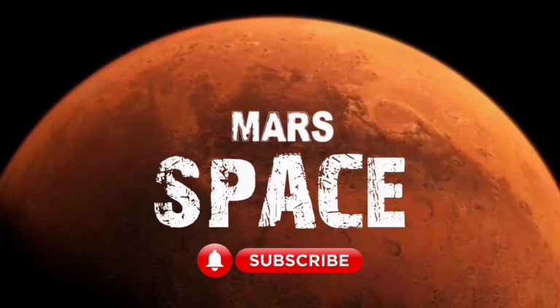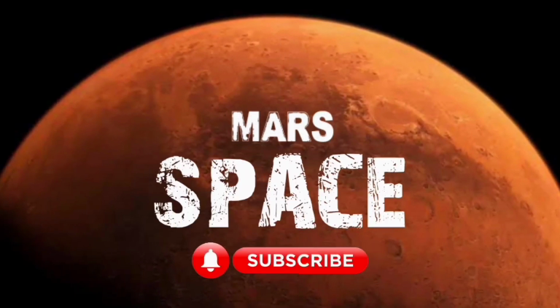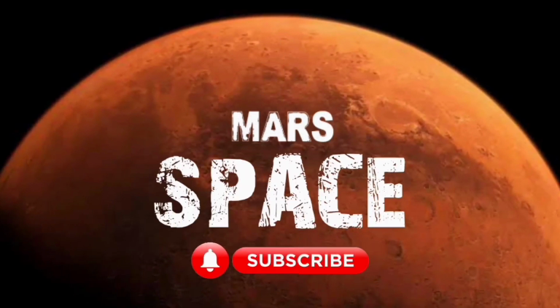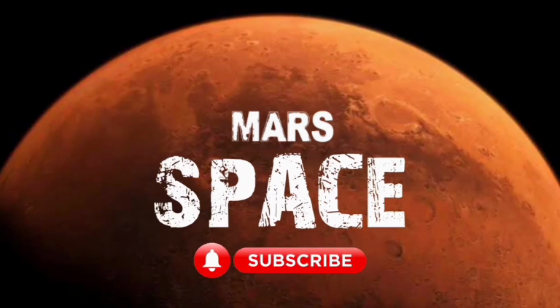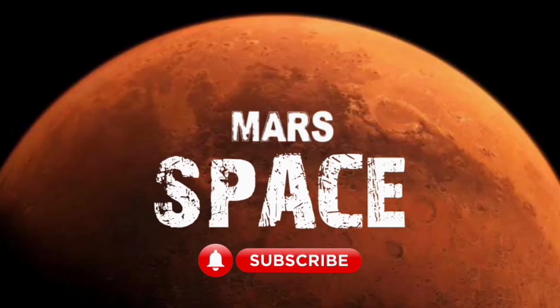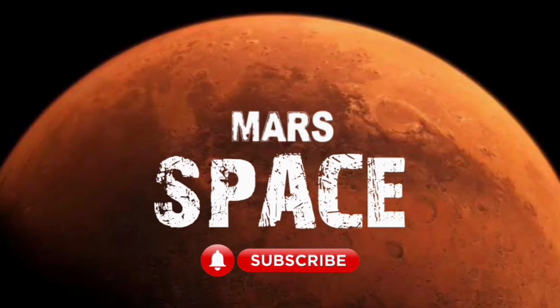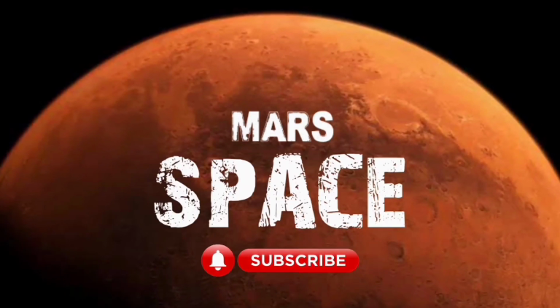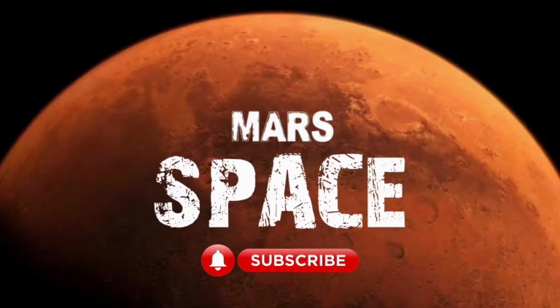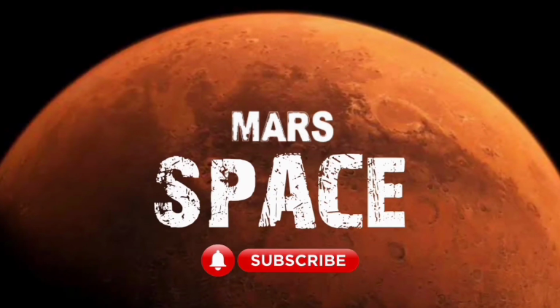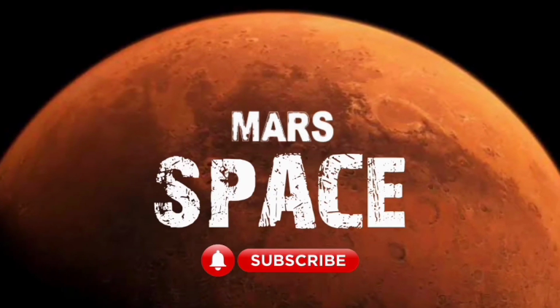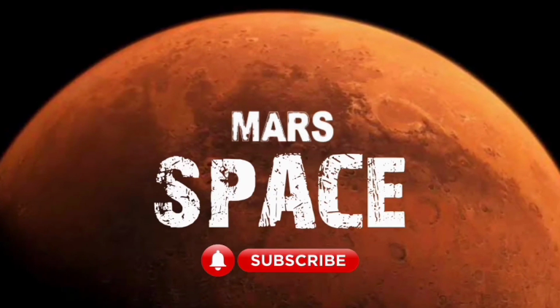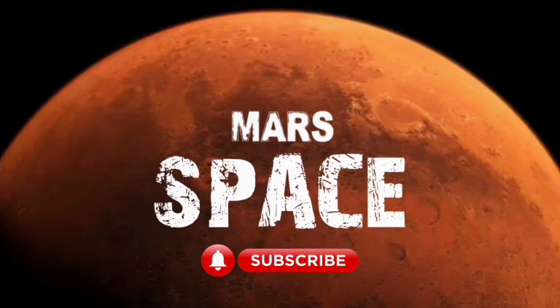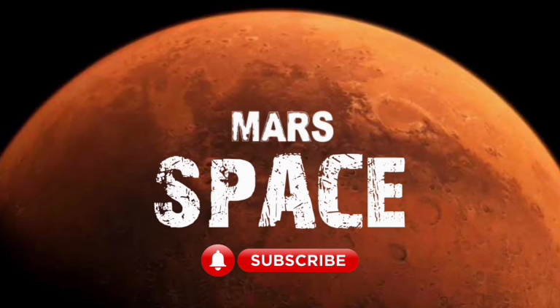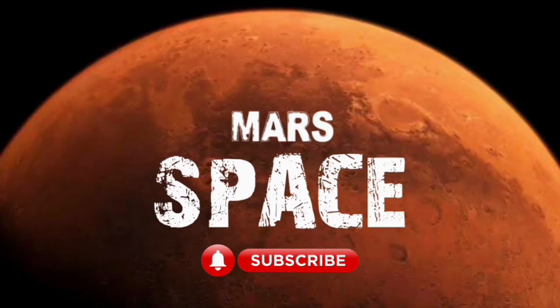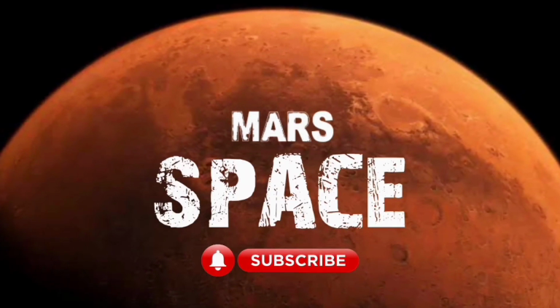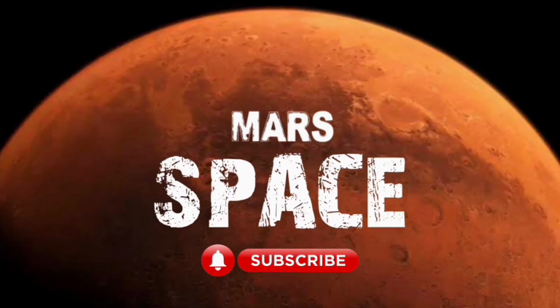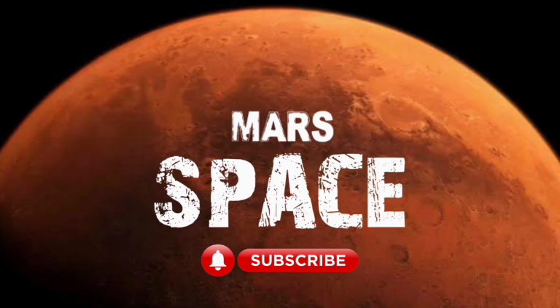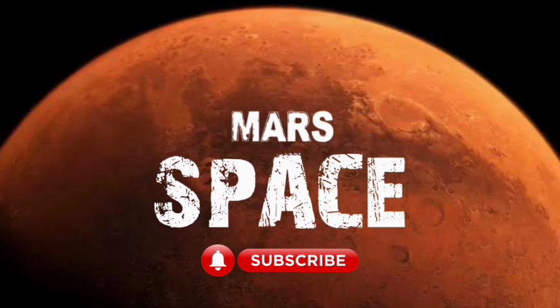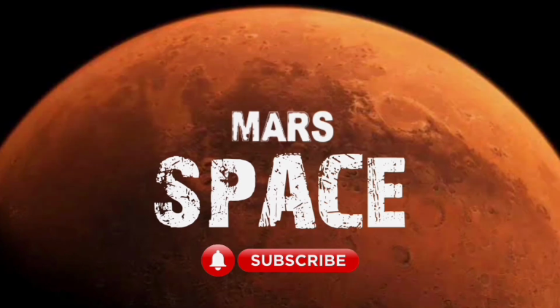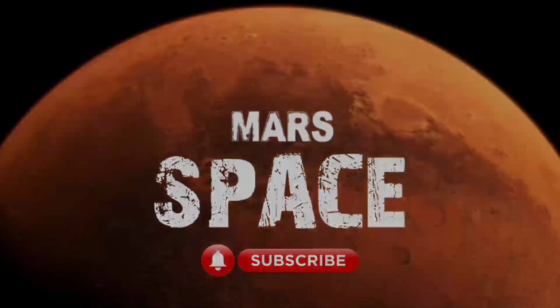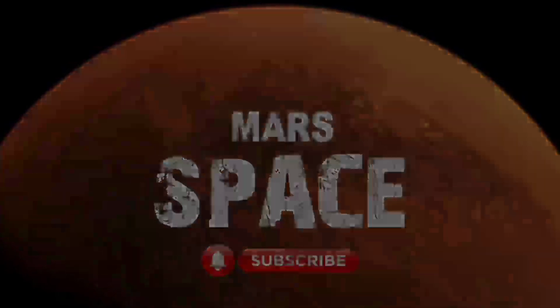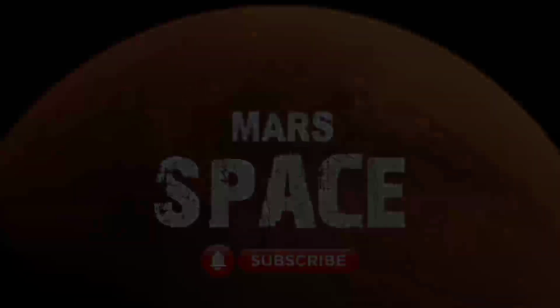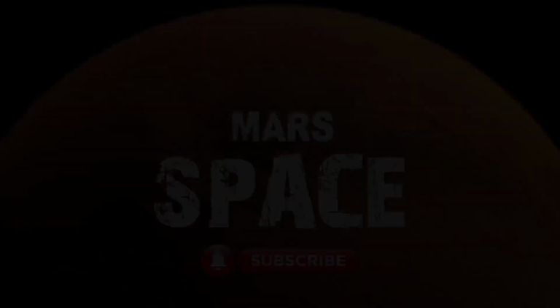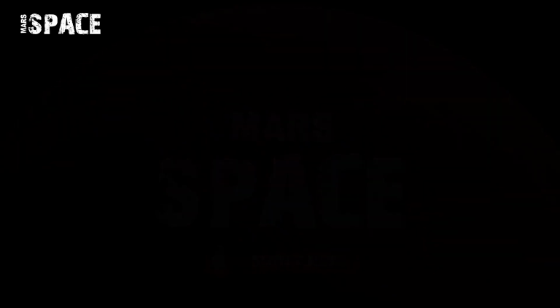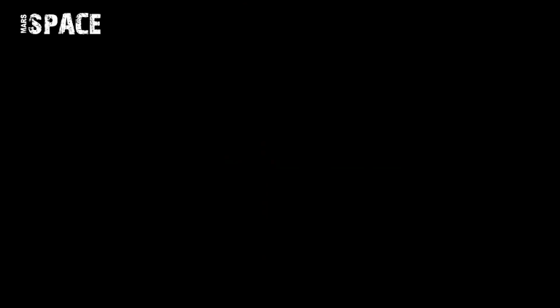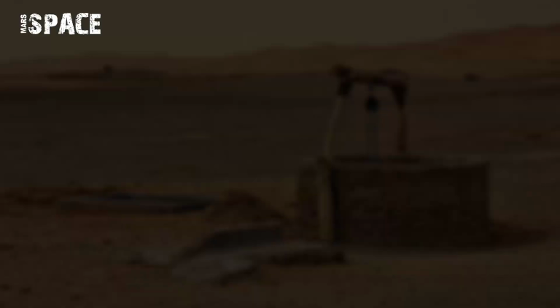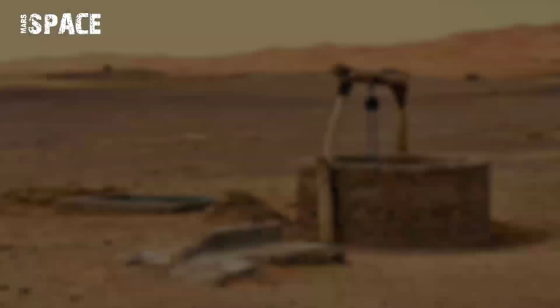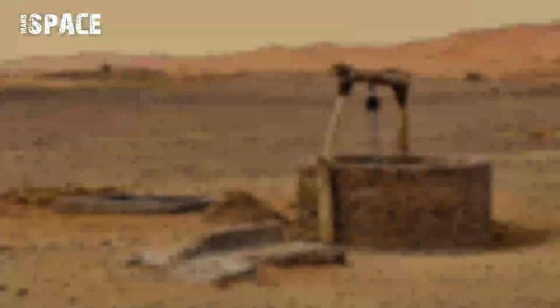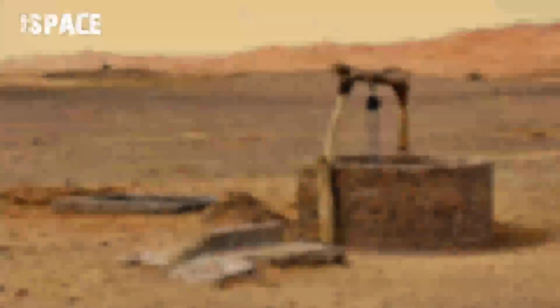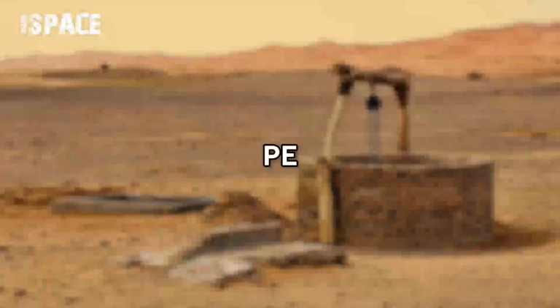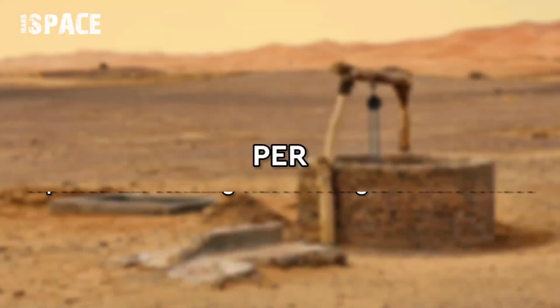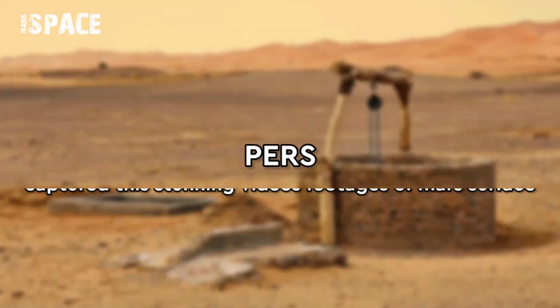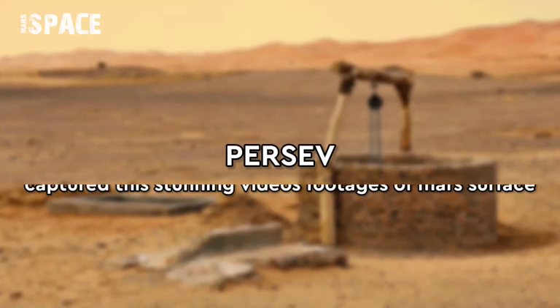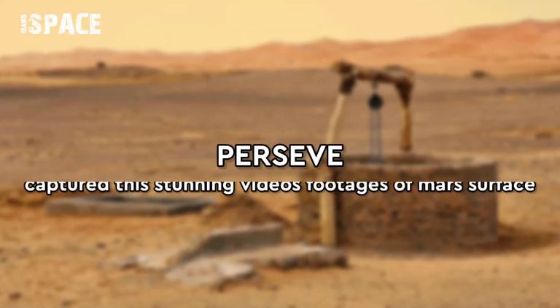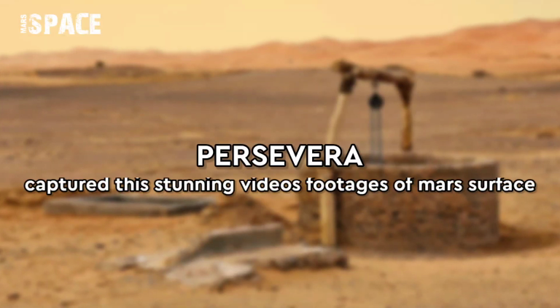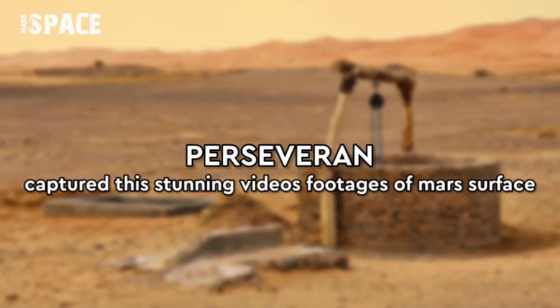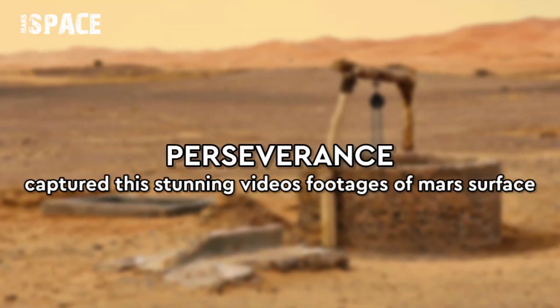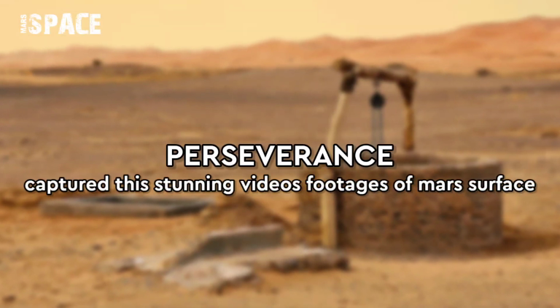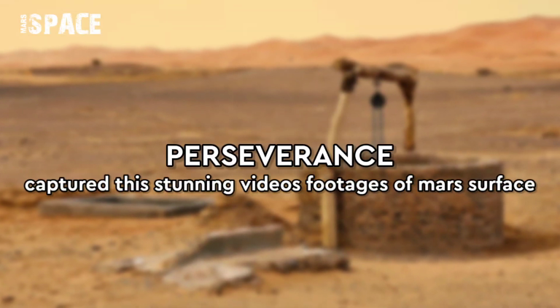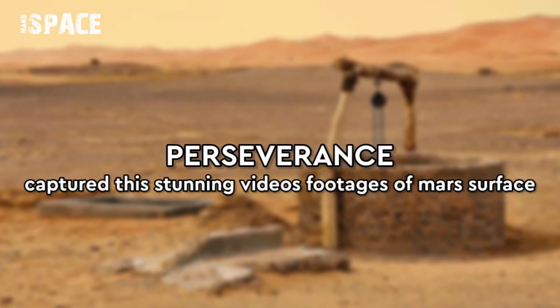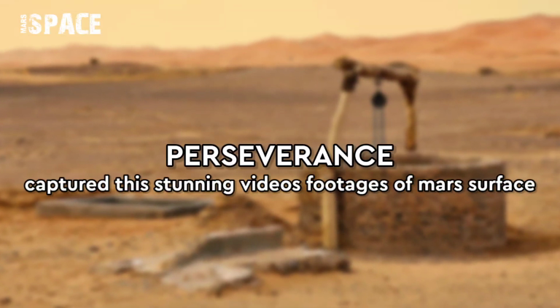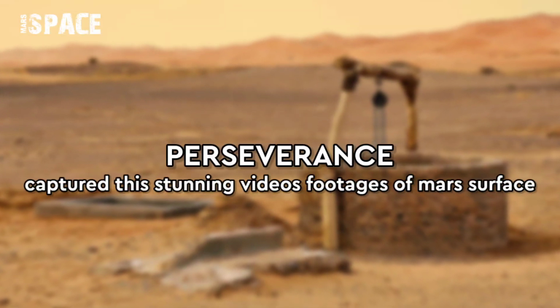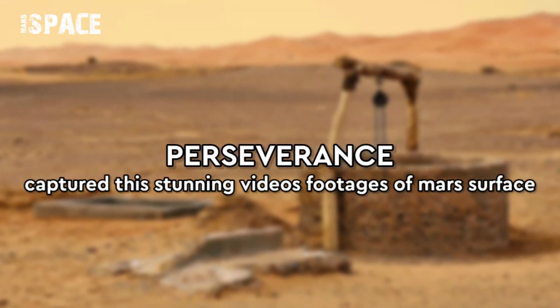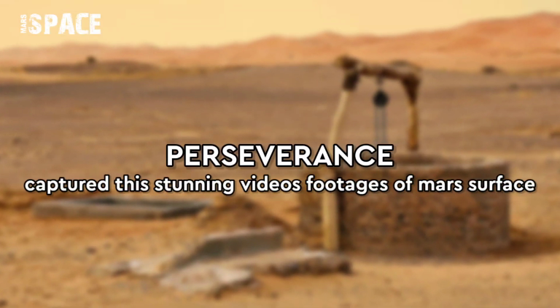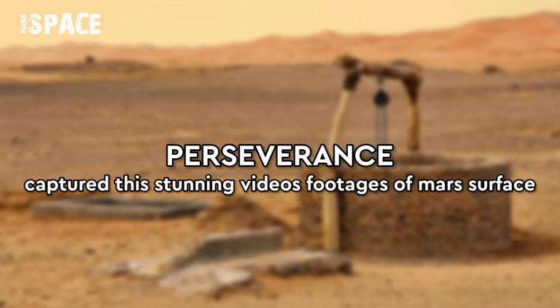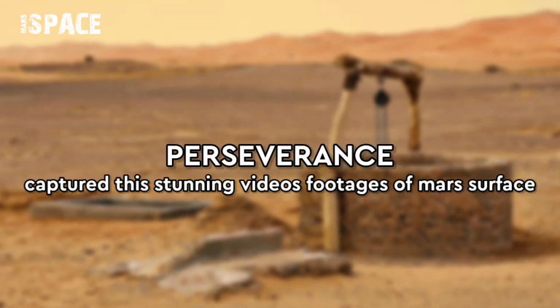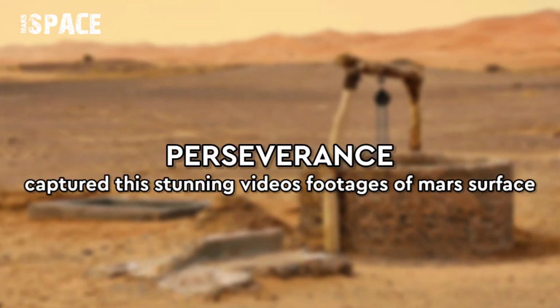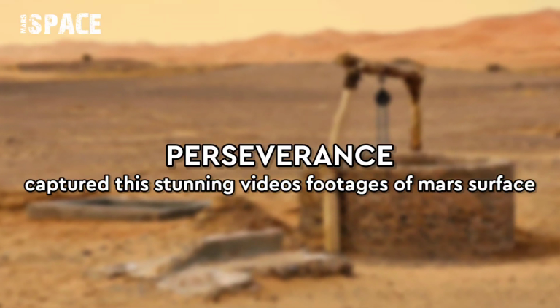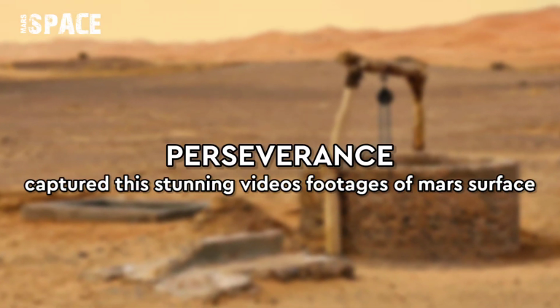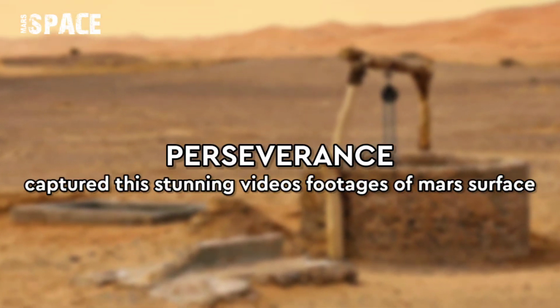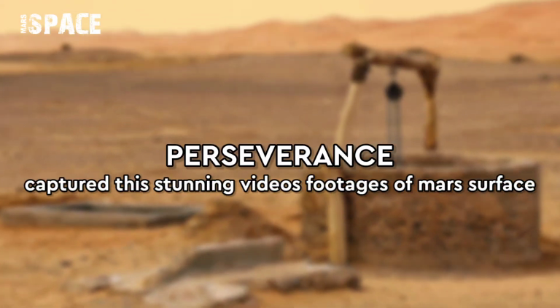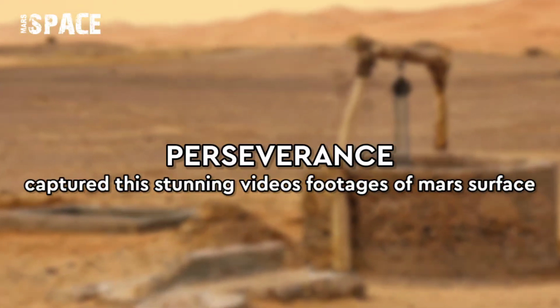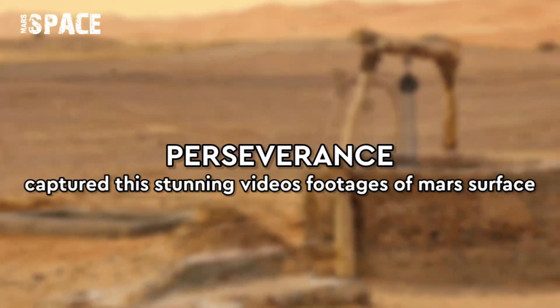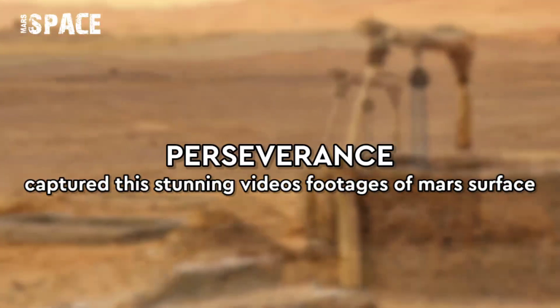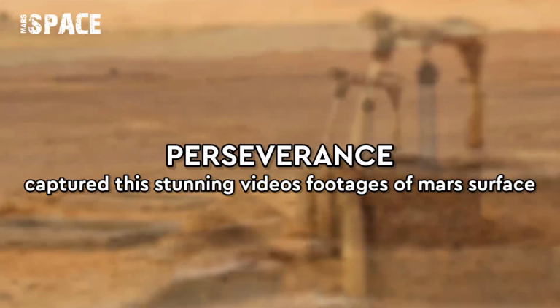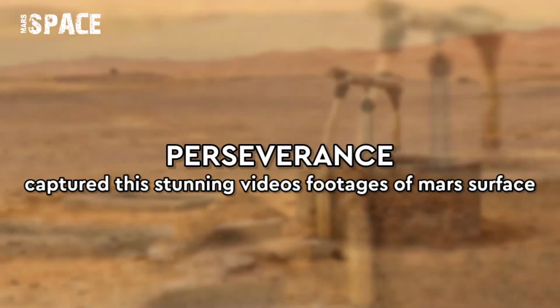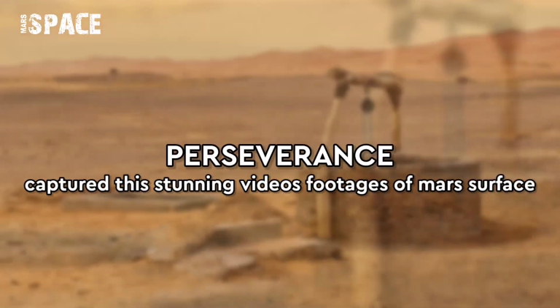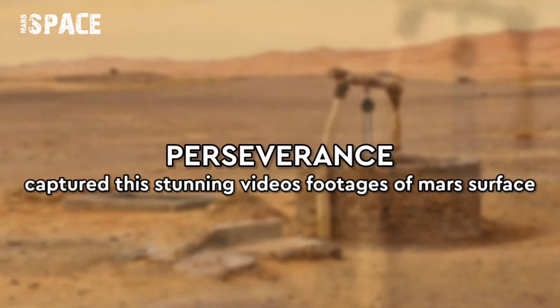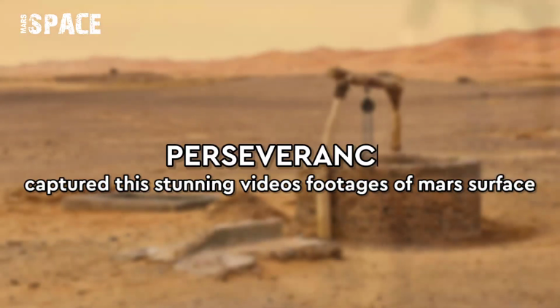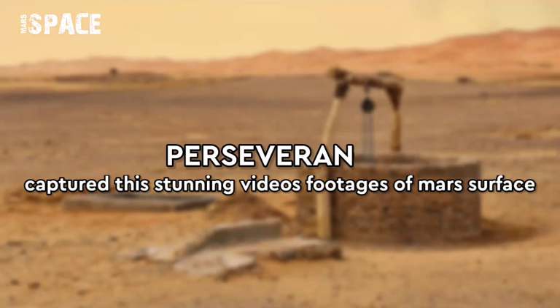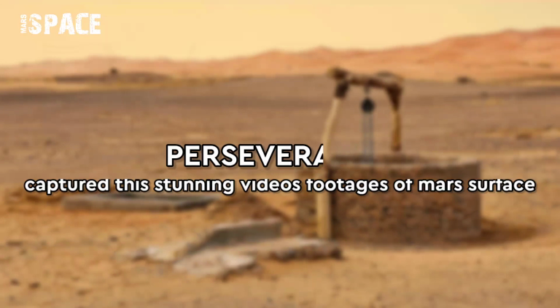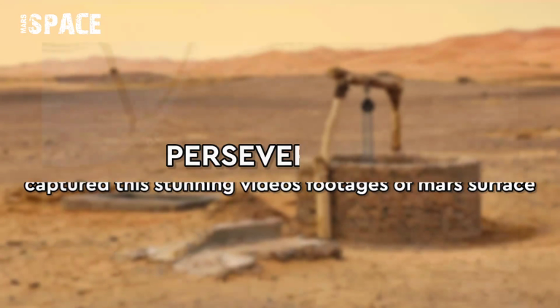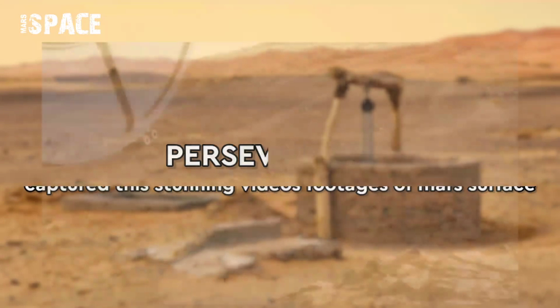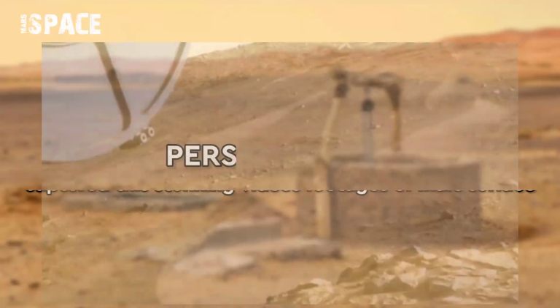Hello, my dear friends, welcome back to our YouTube channel Mars Space. For more updates, hit the bell icon with thumbs up and please watch the full video.